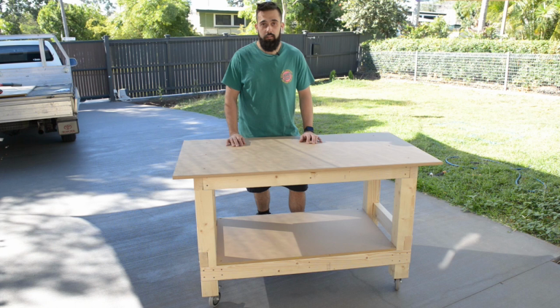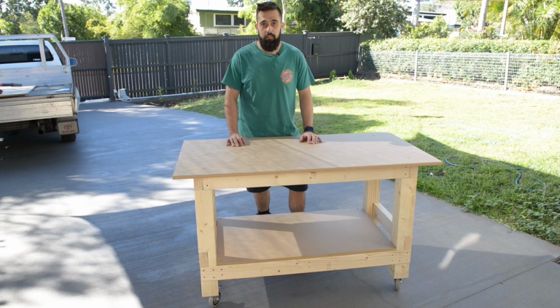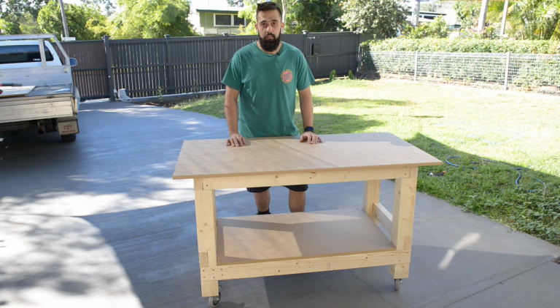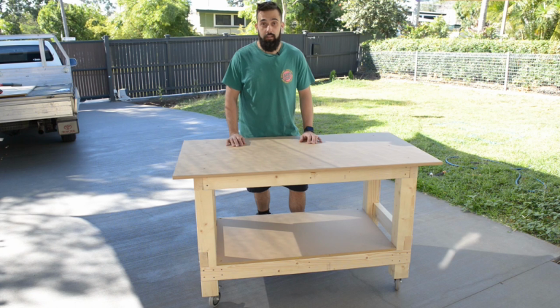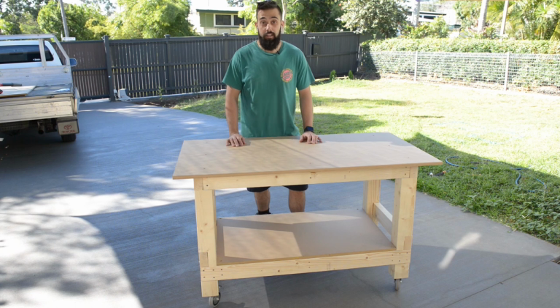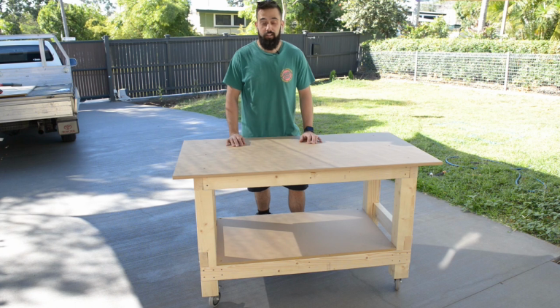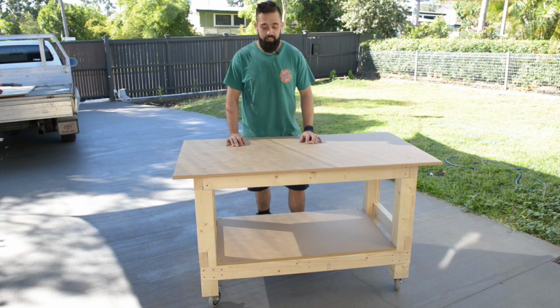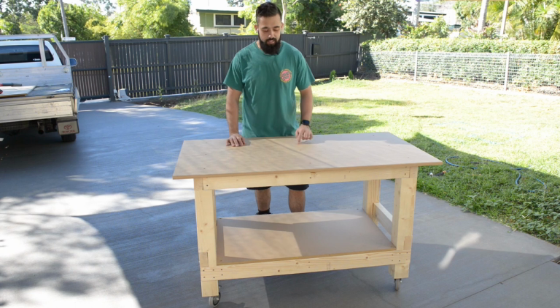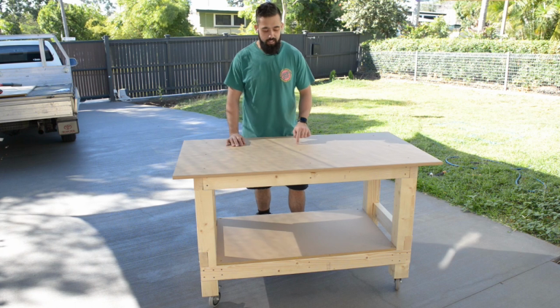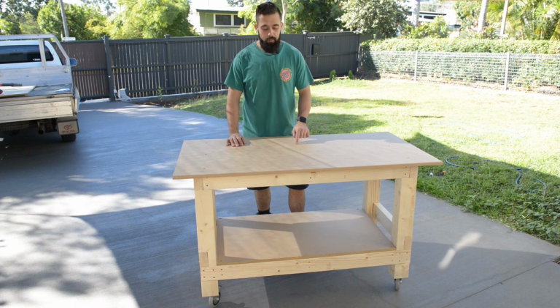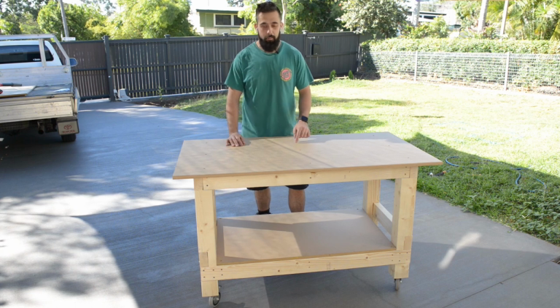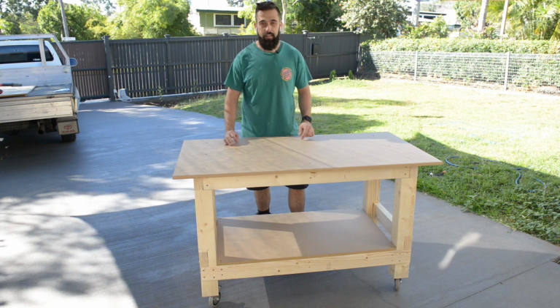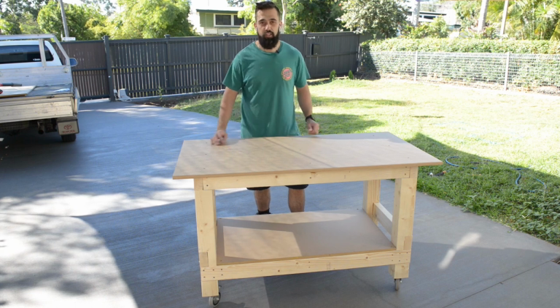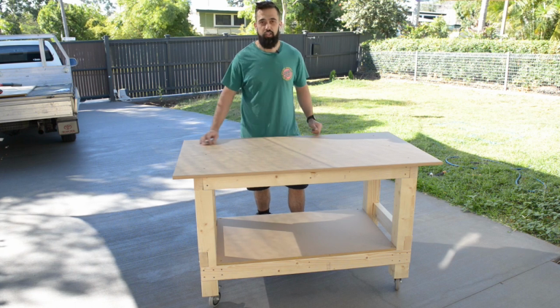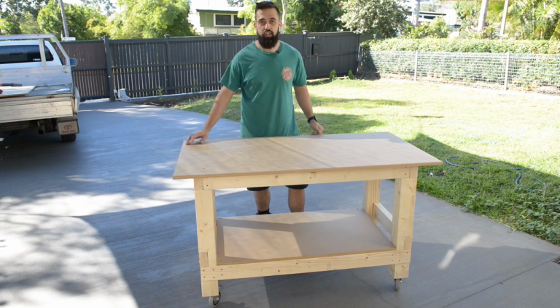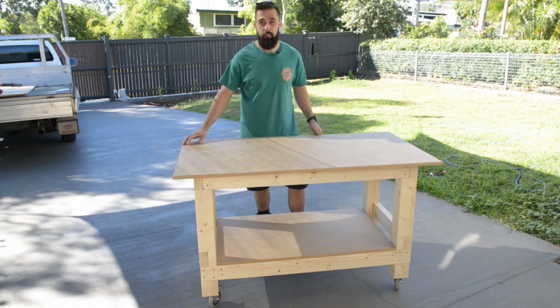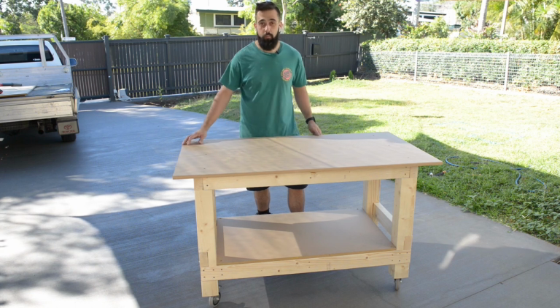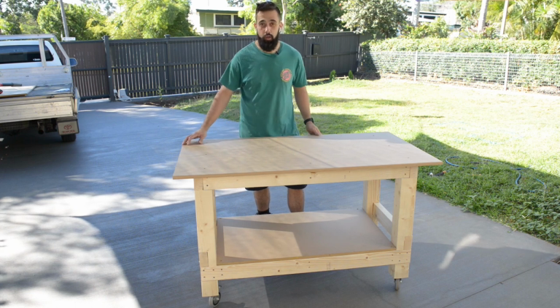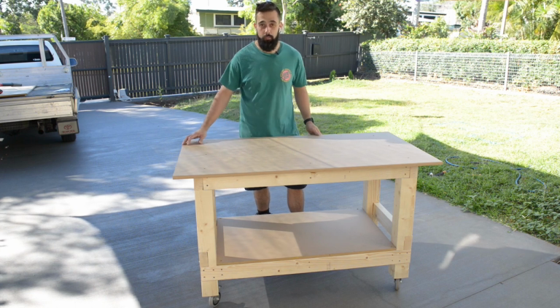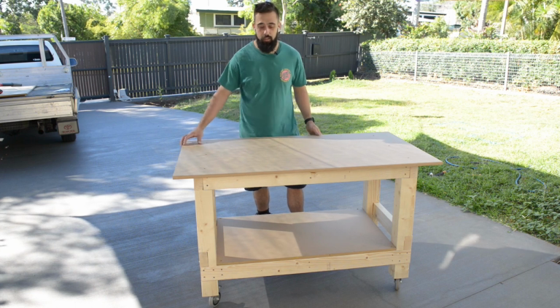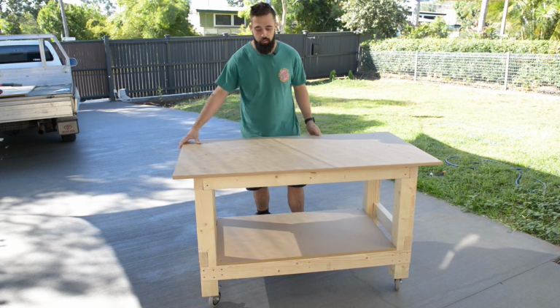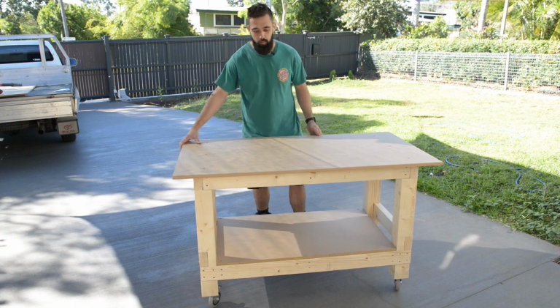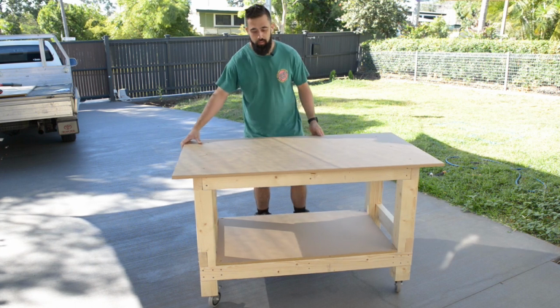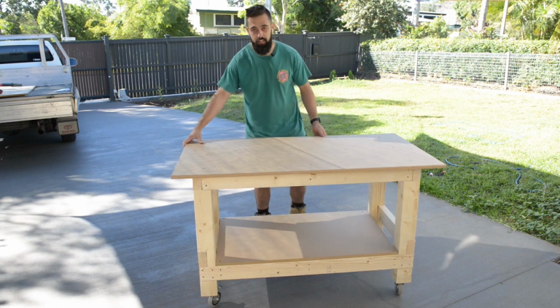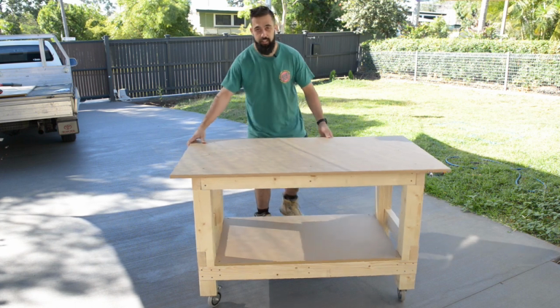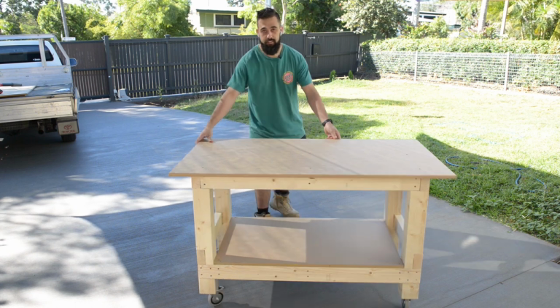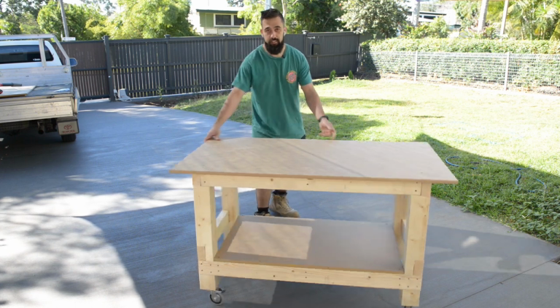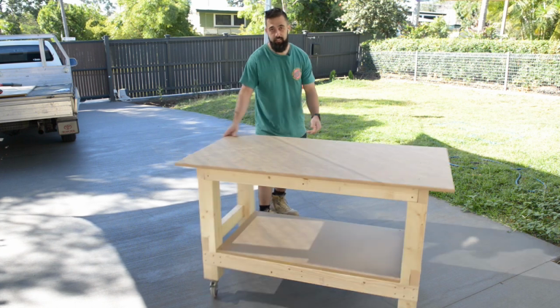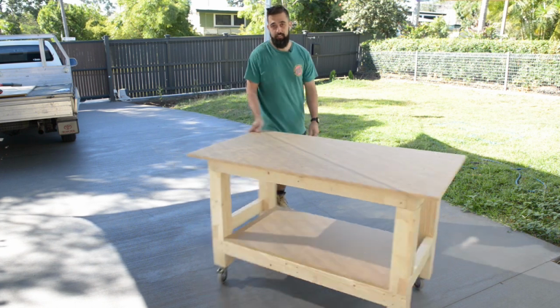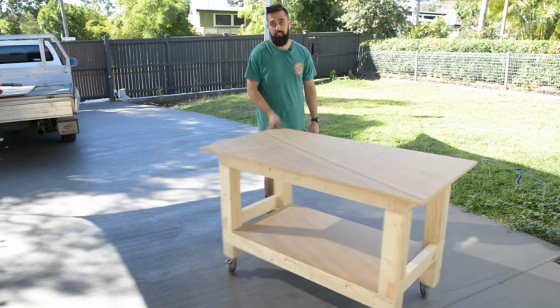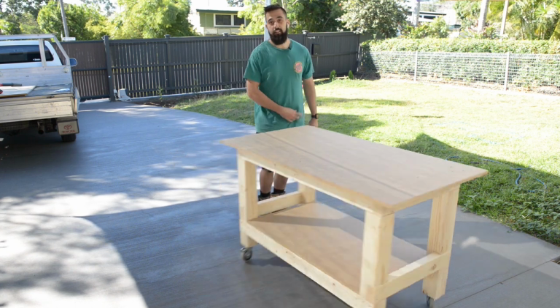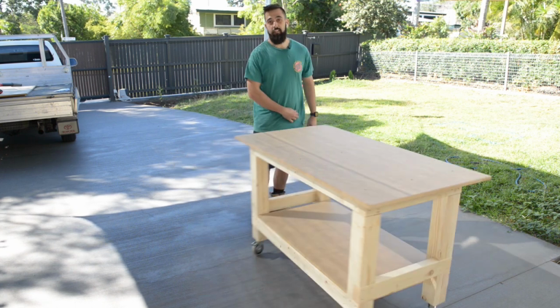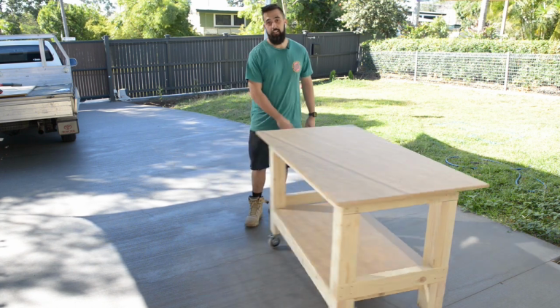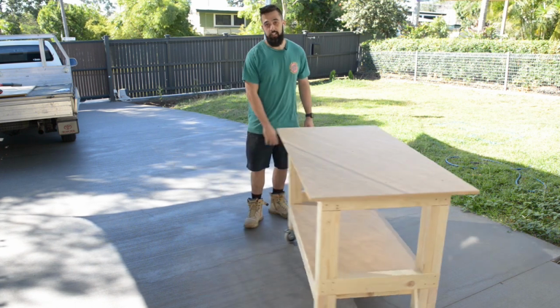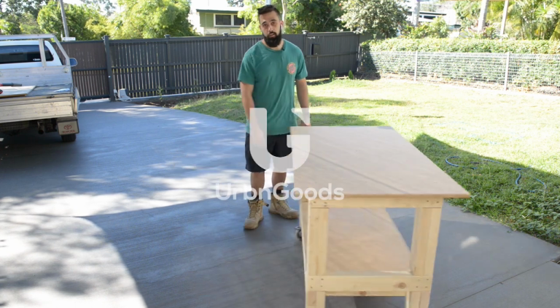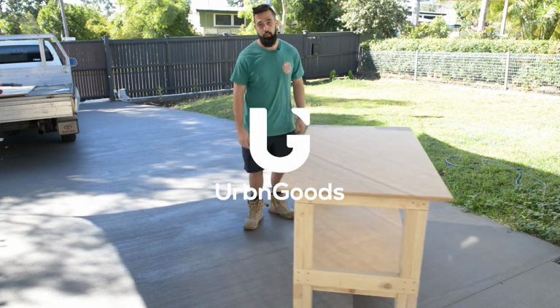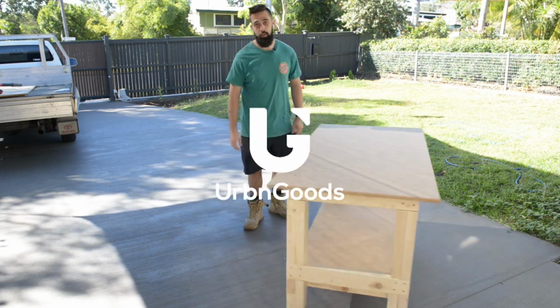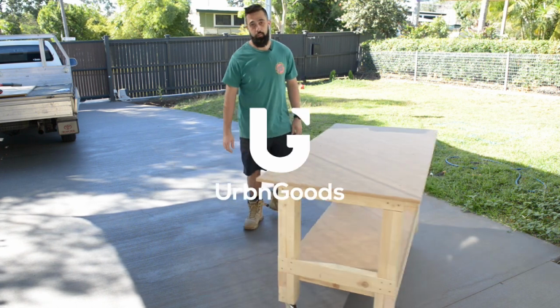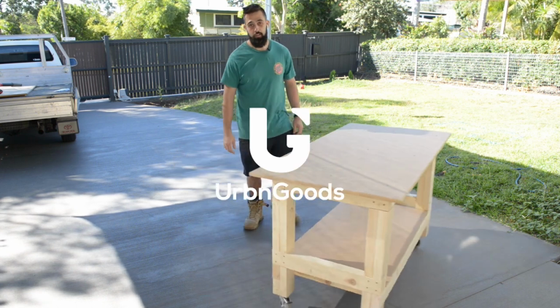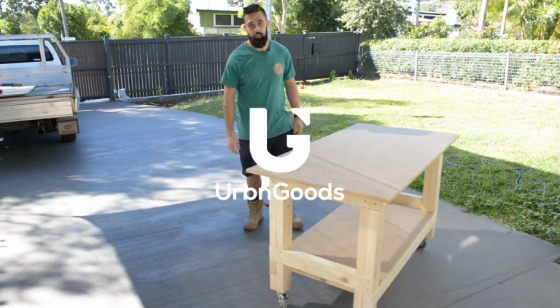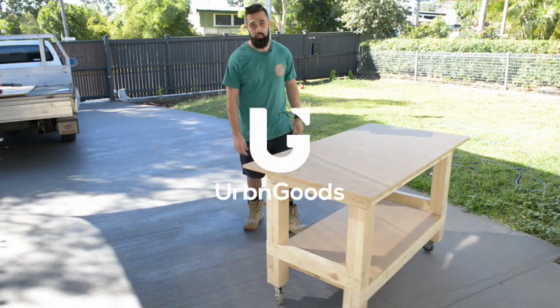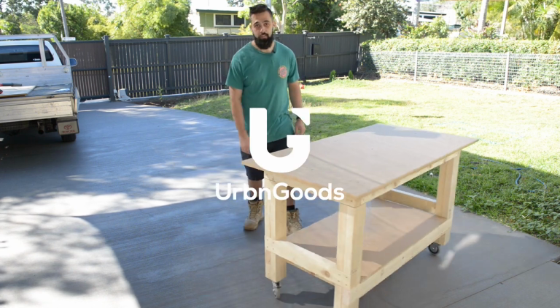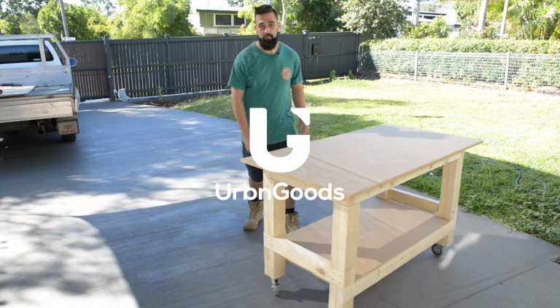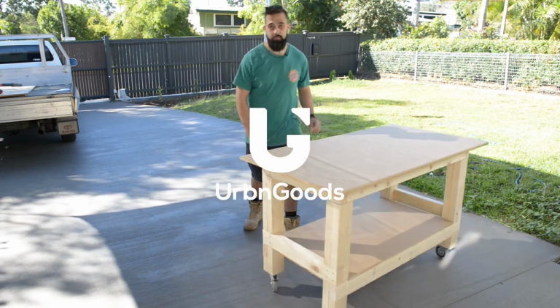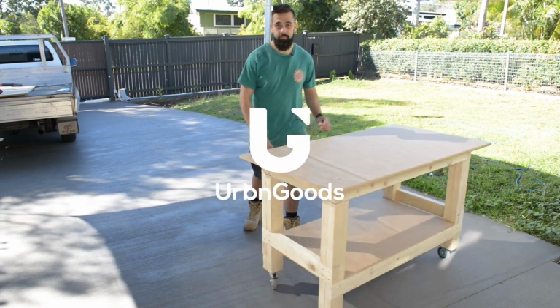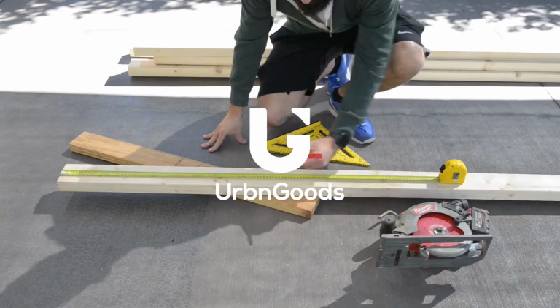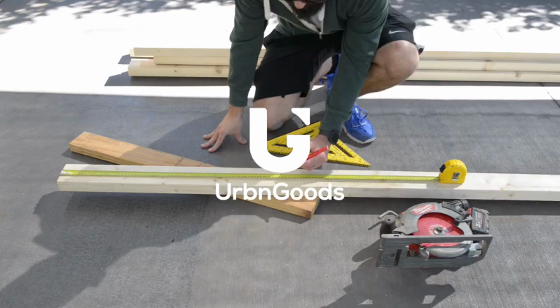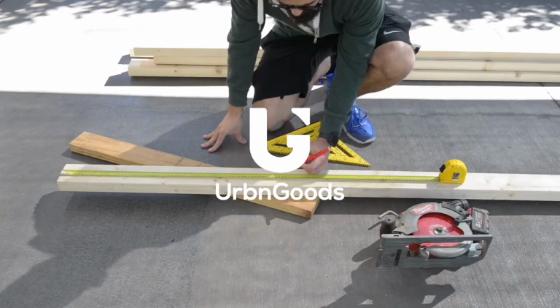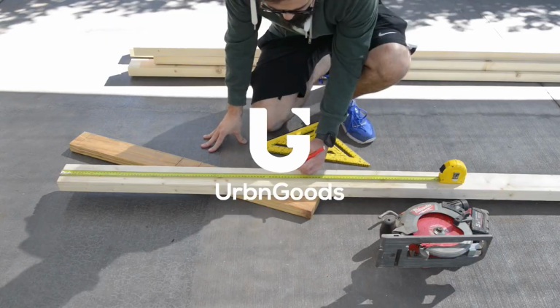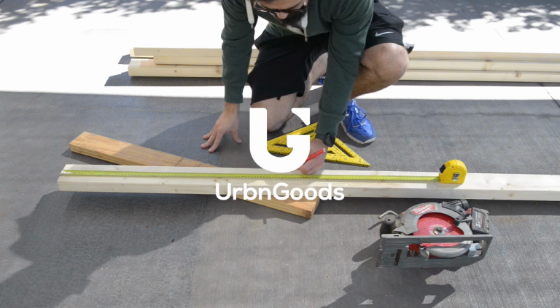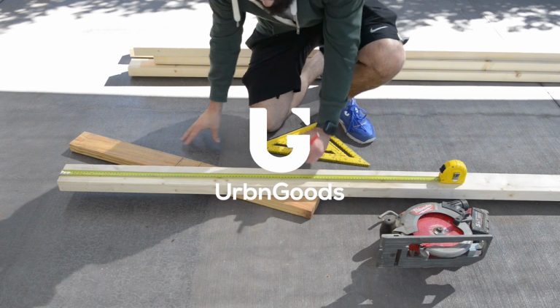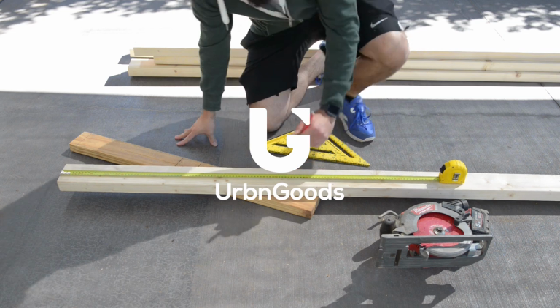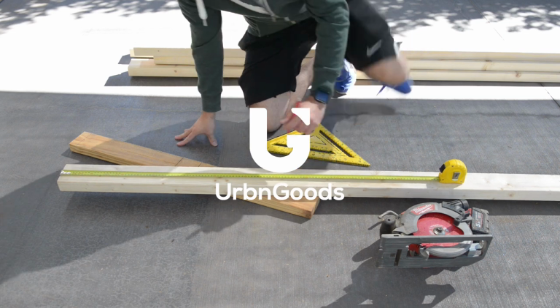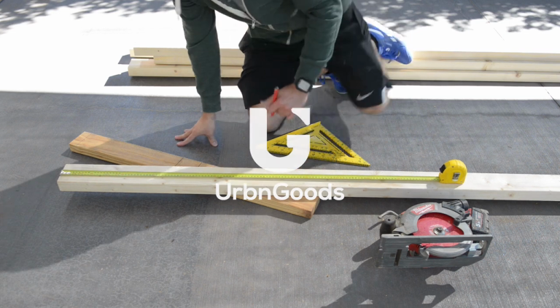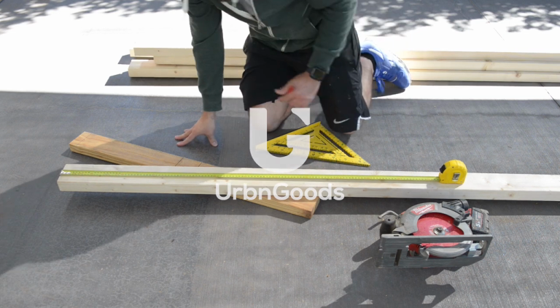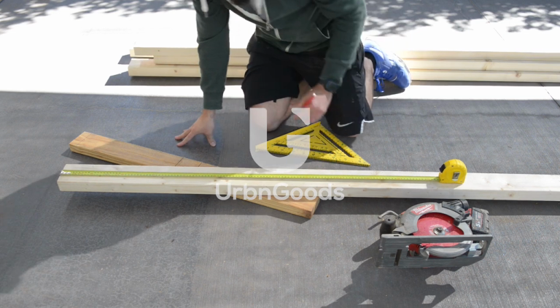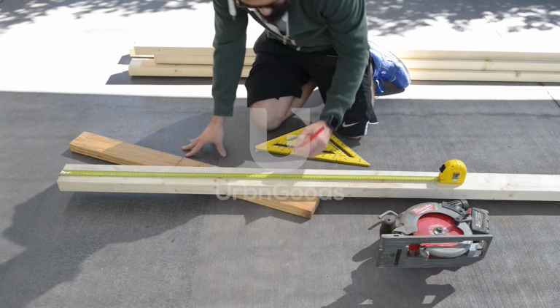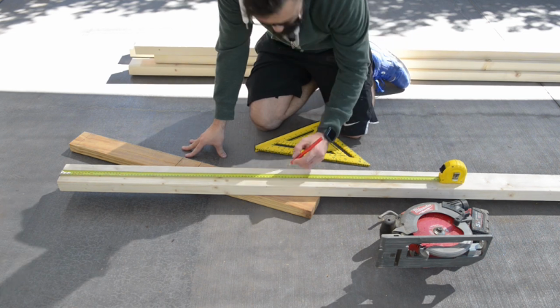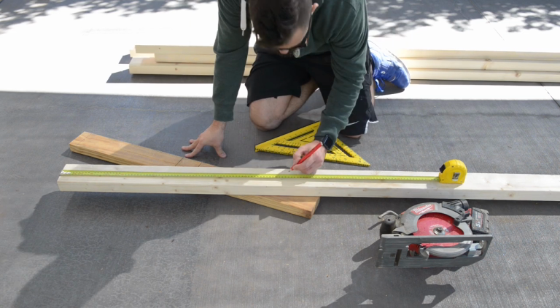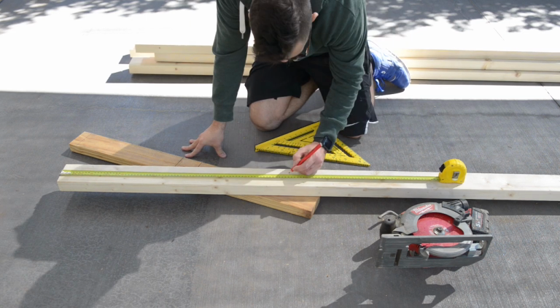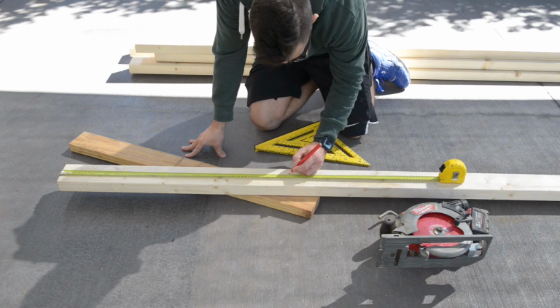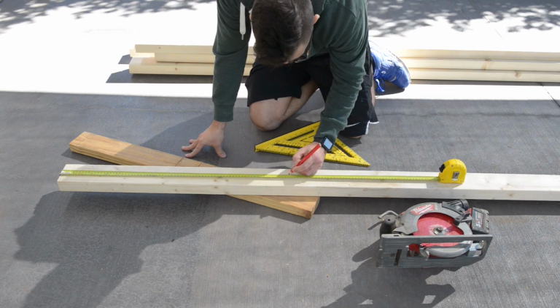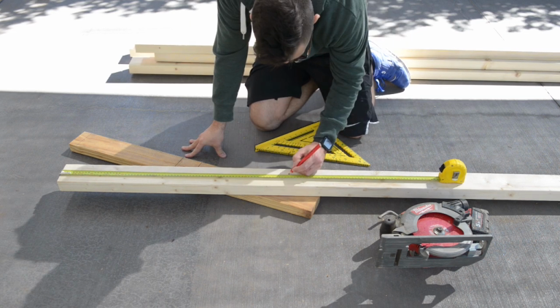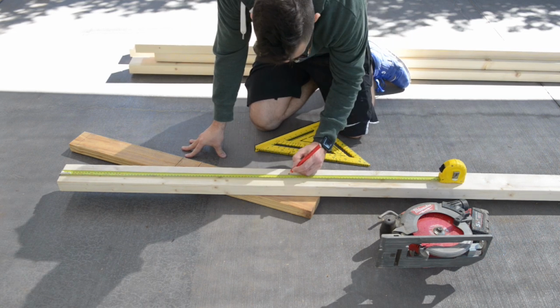Hey guys, today I'm going to make this cheap workbench with casters here on Urban Goods. Welcome back to another video.